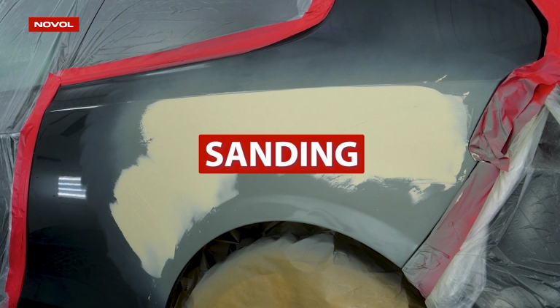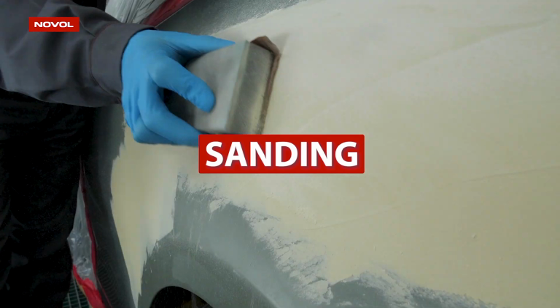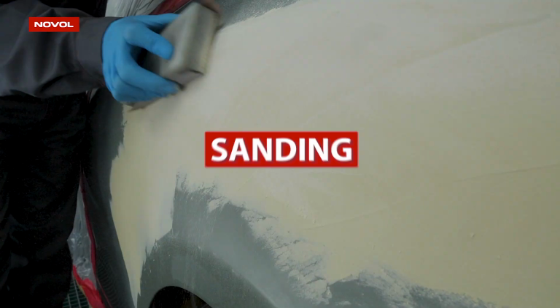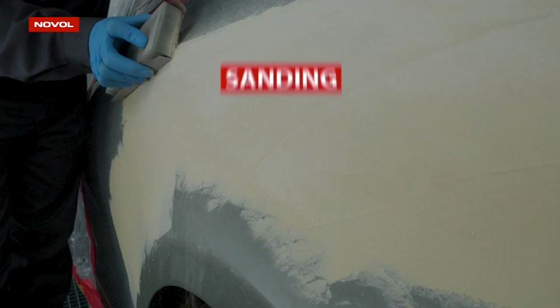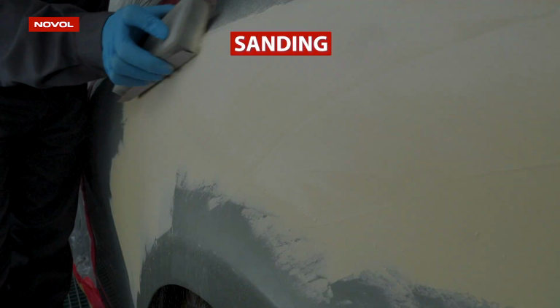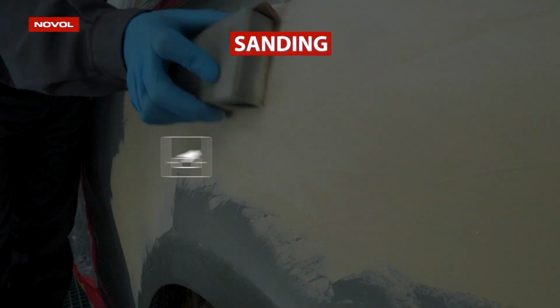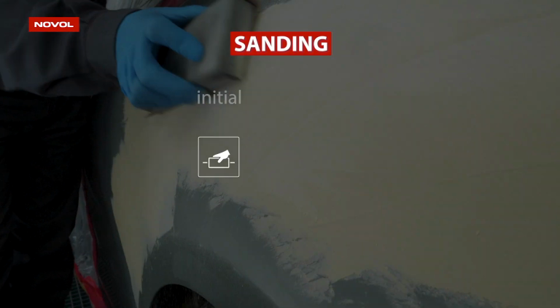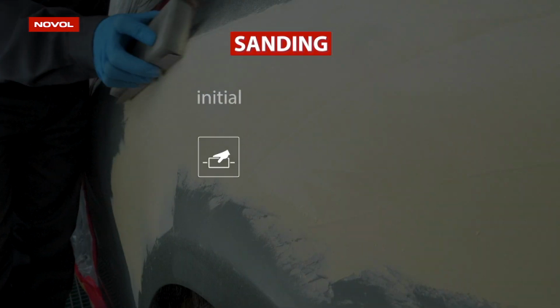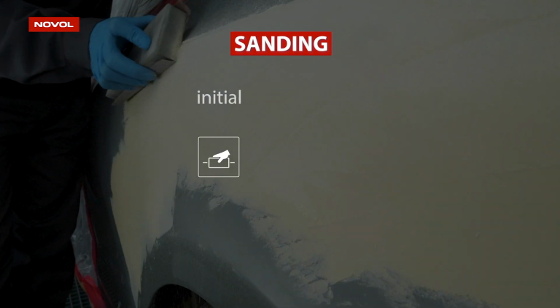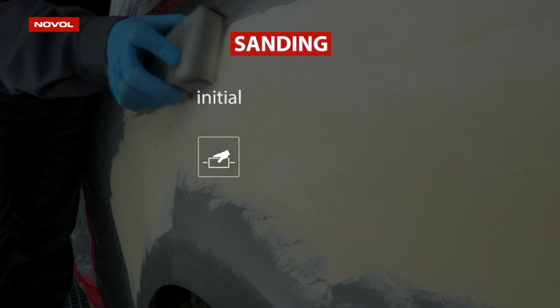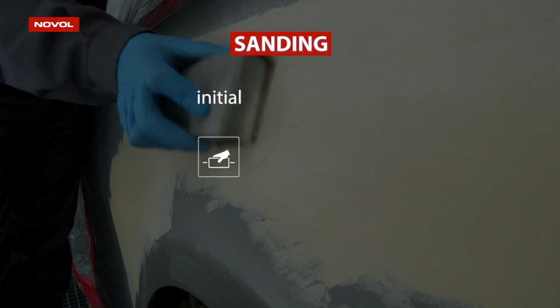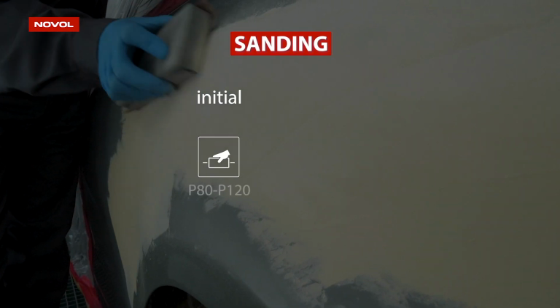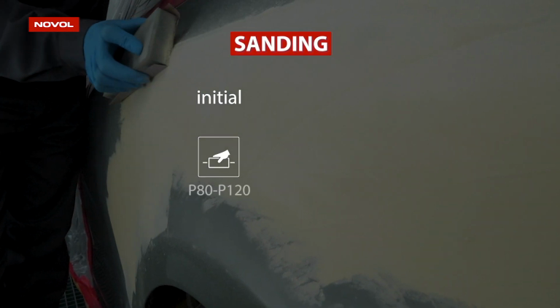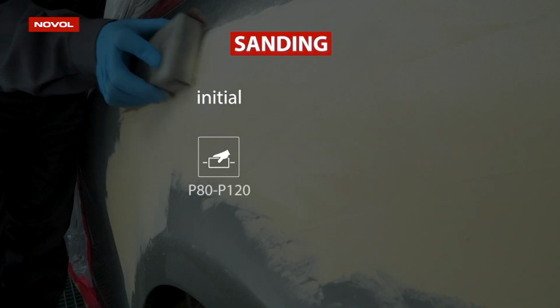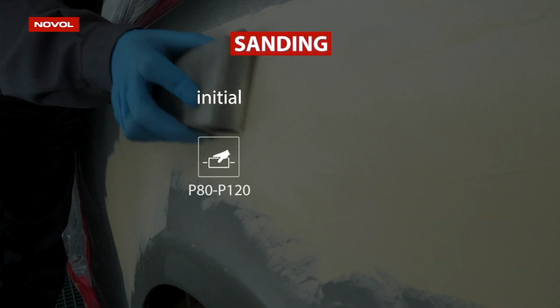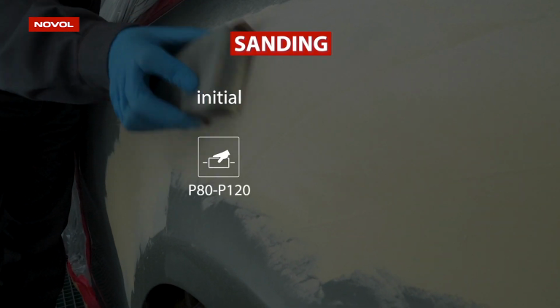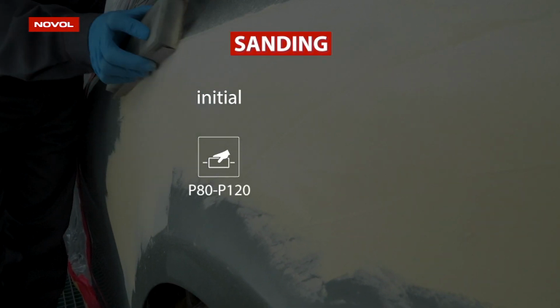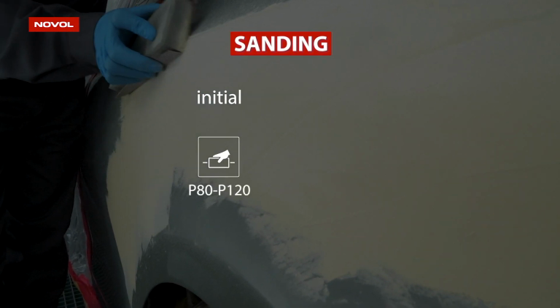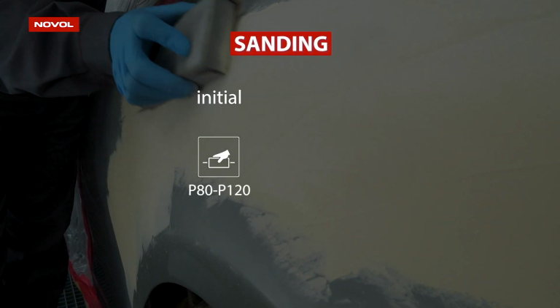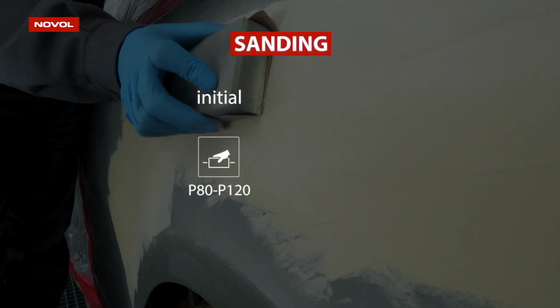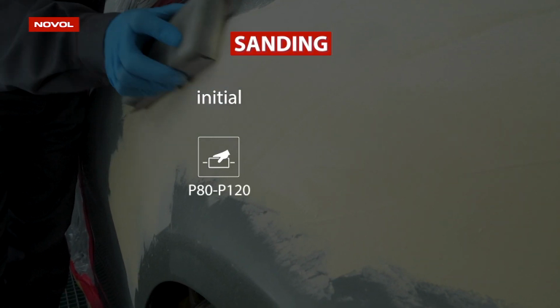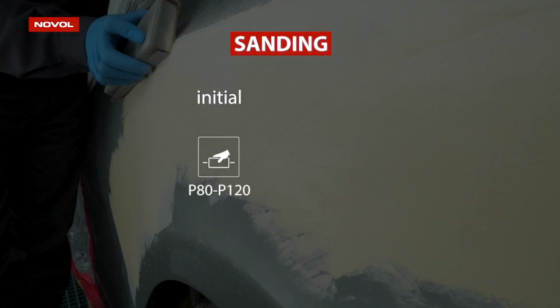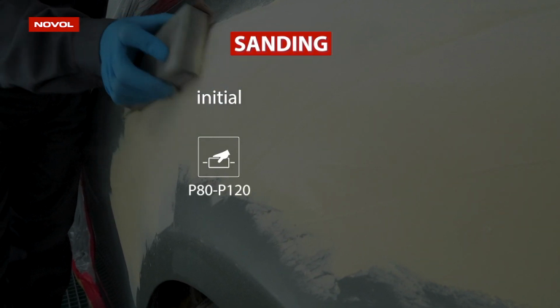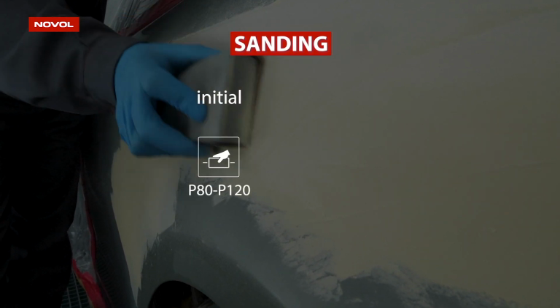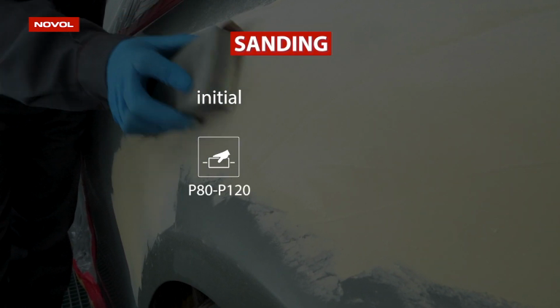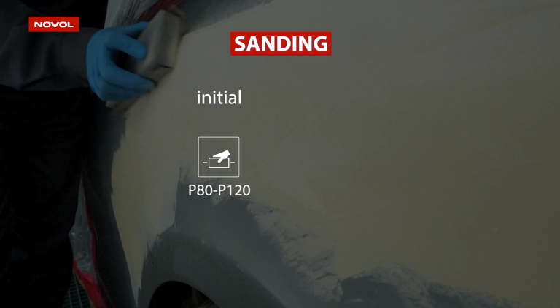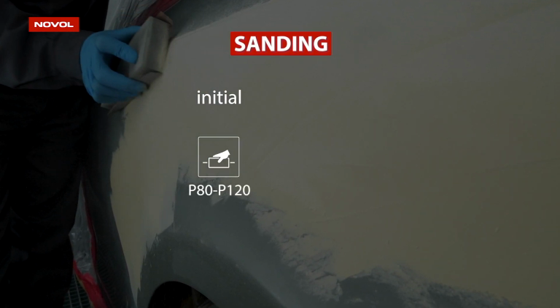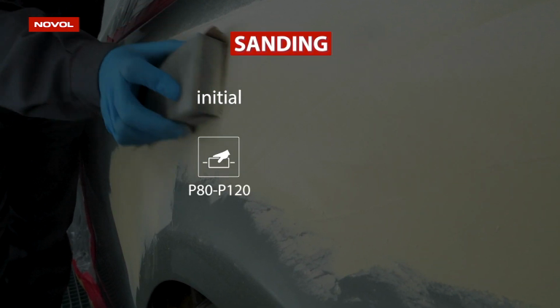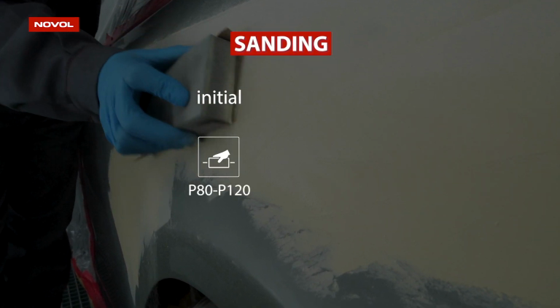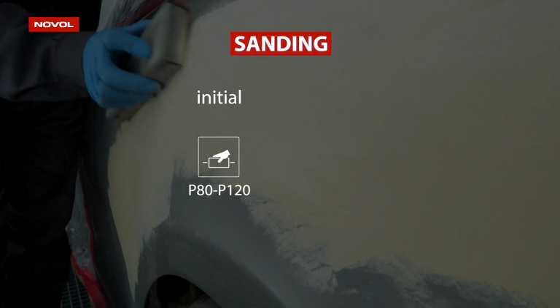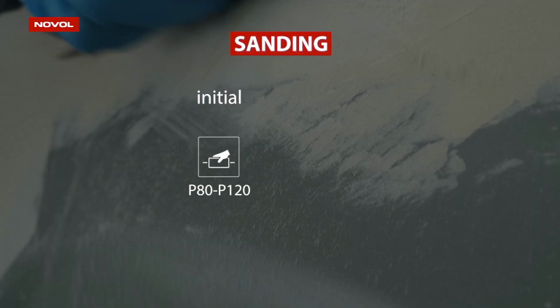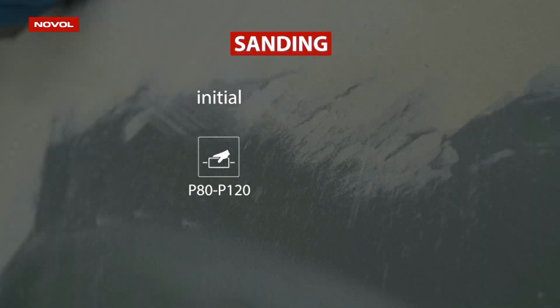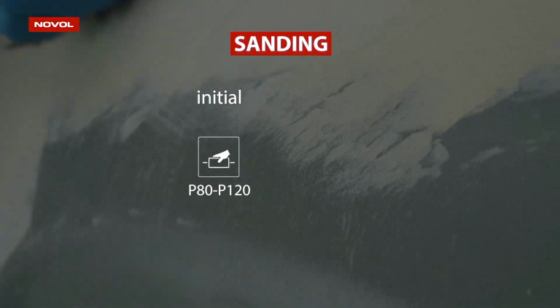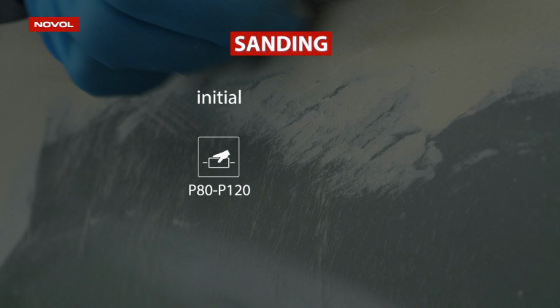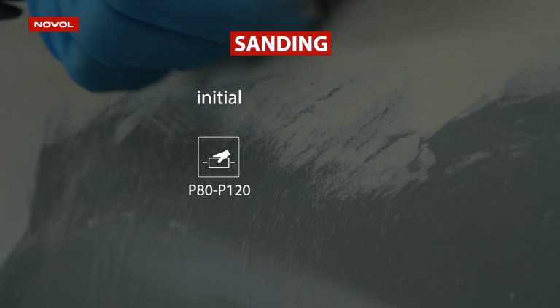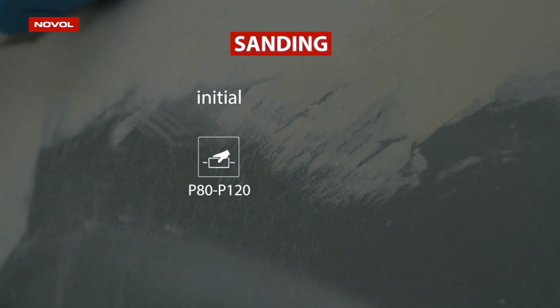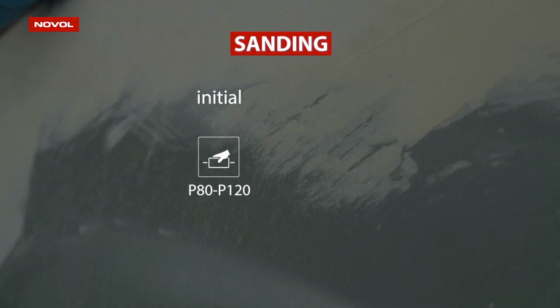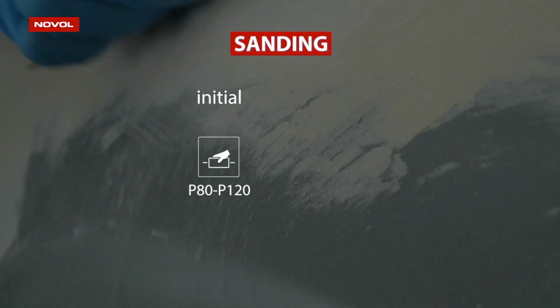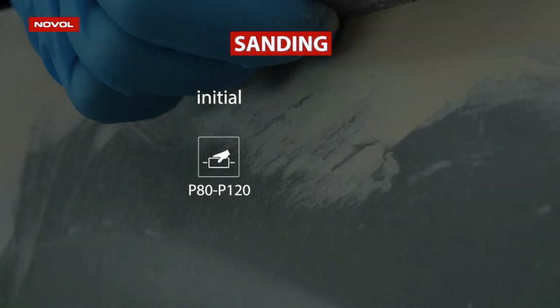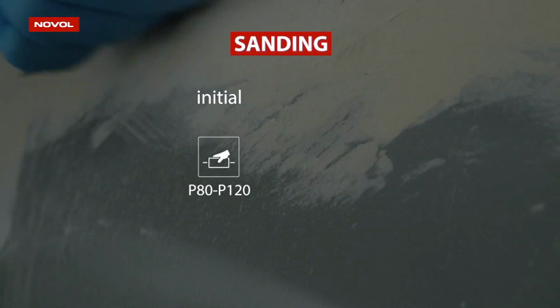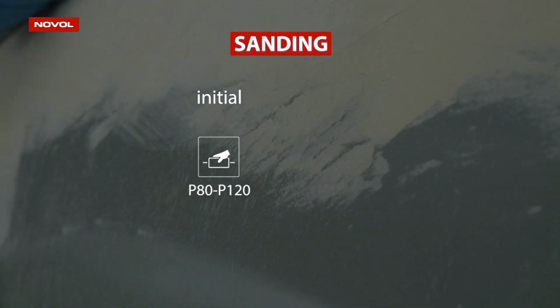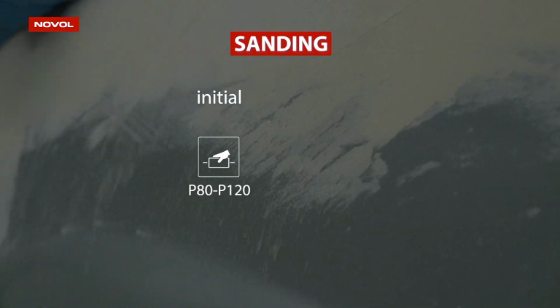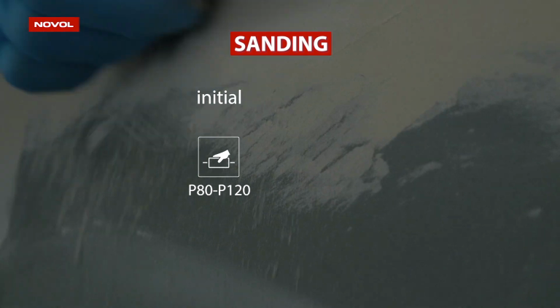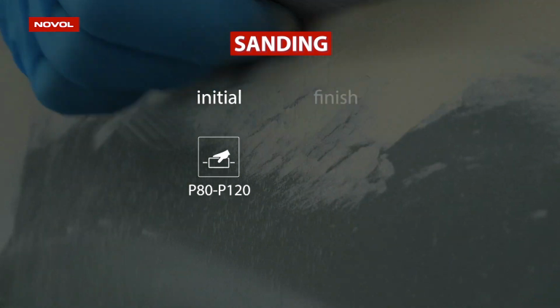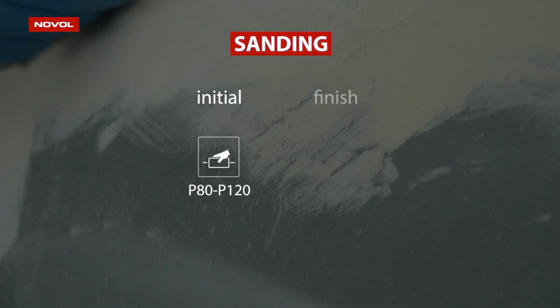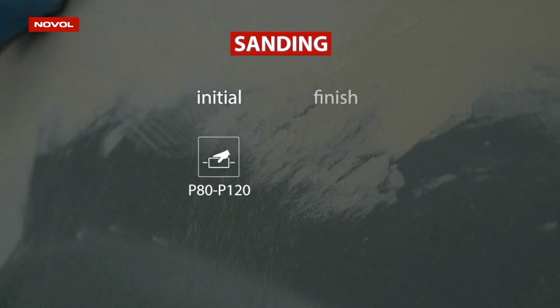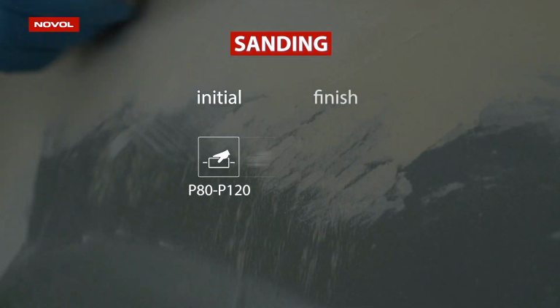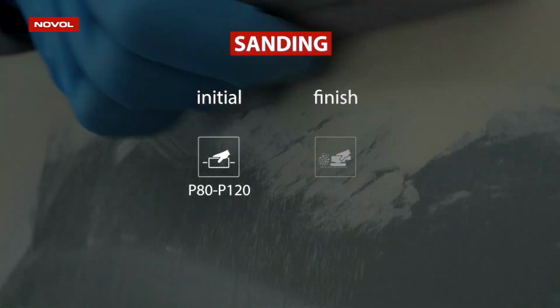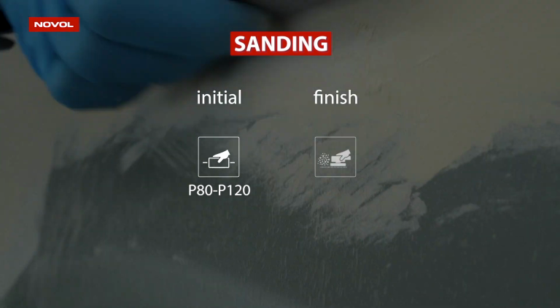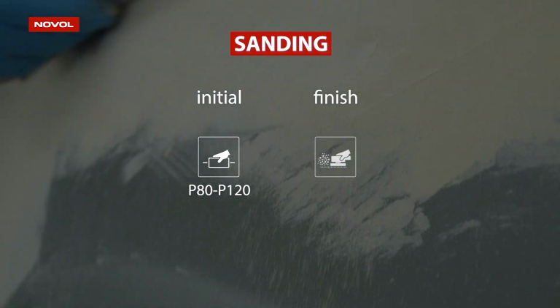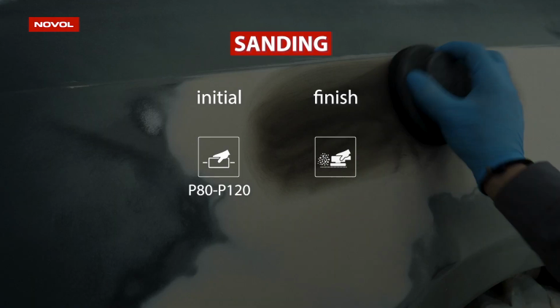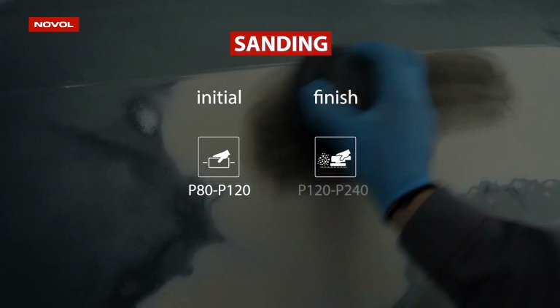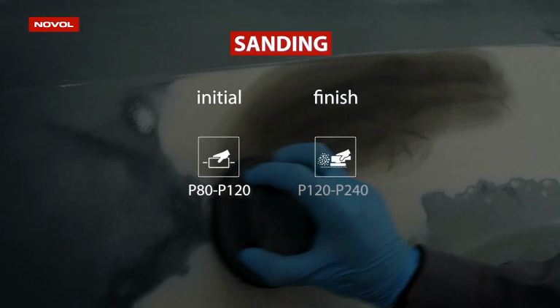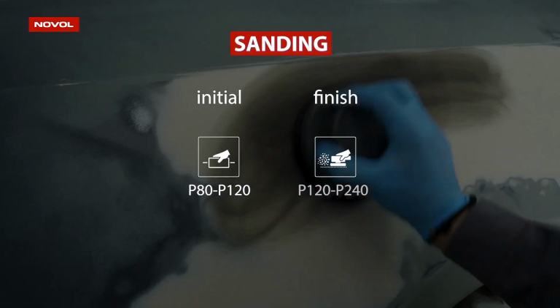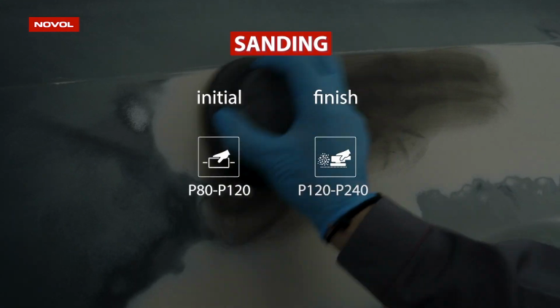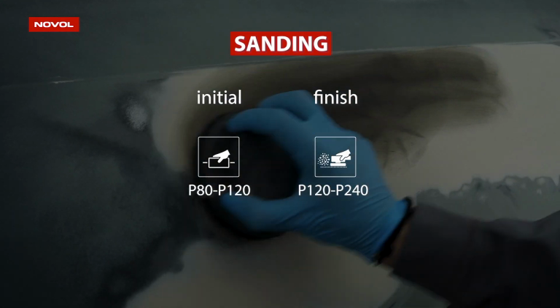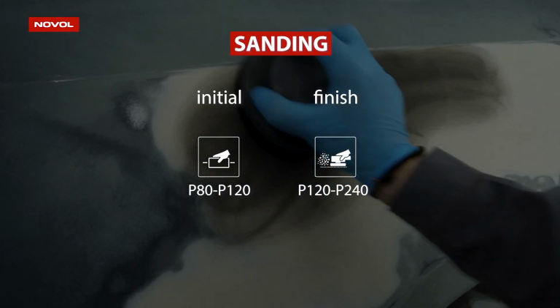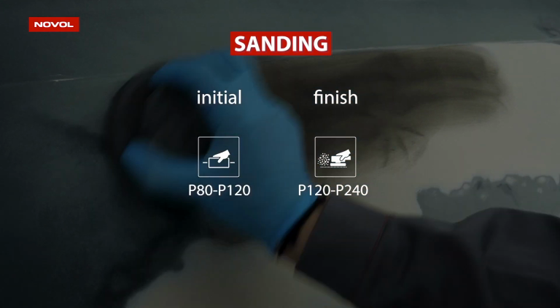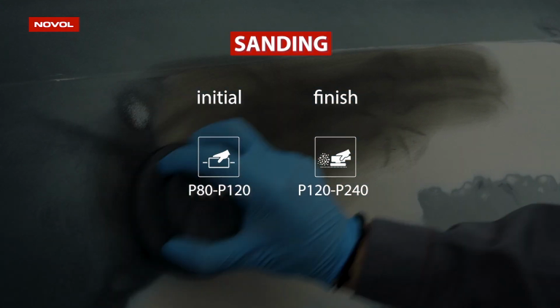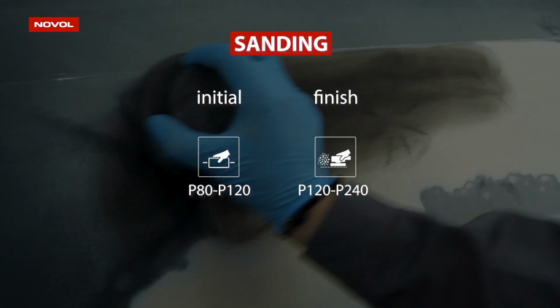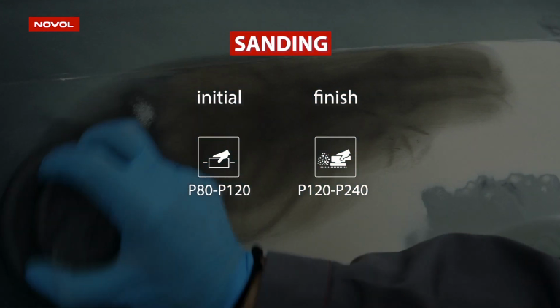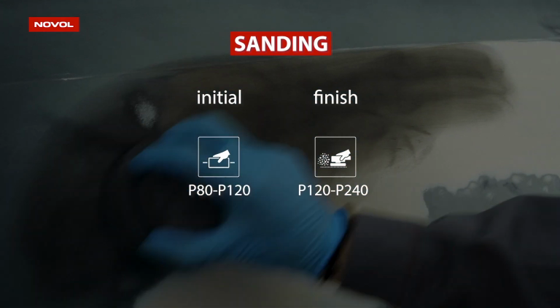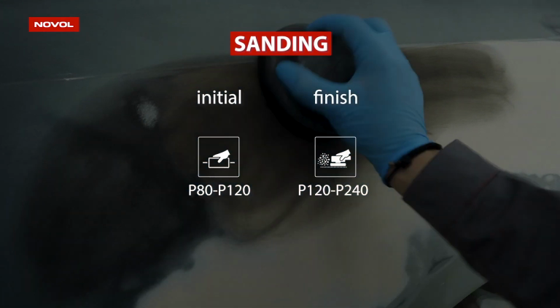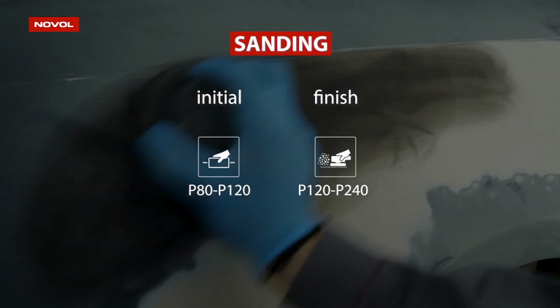For initial sanding, use P80 to P120 grit paper, and P120 to P240 for finished sanding.